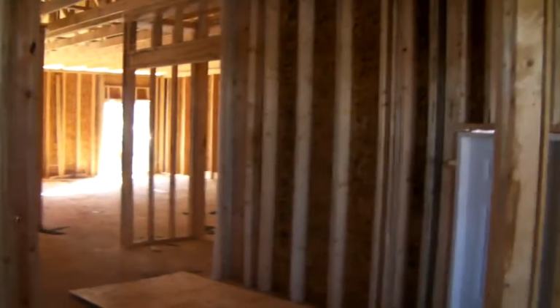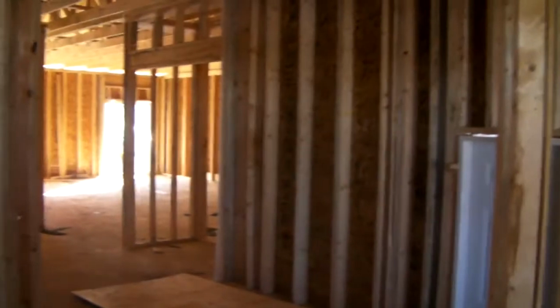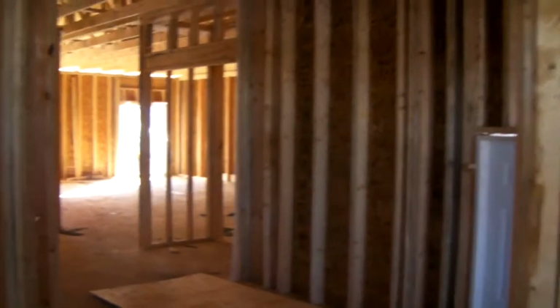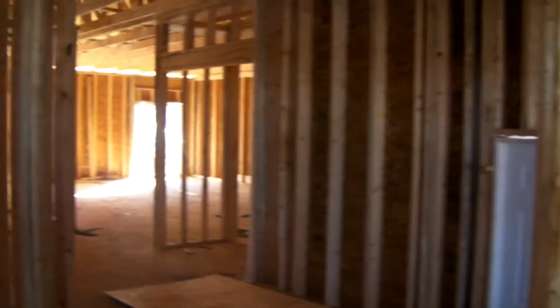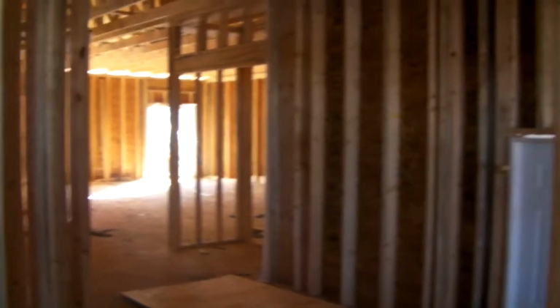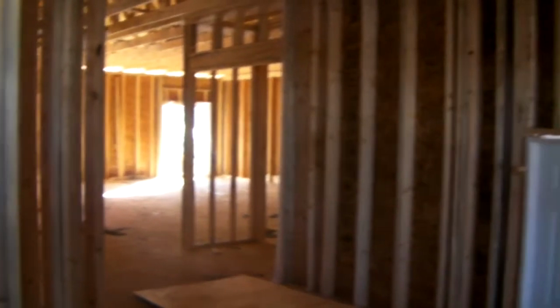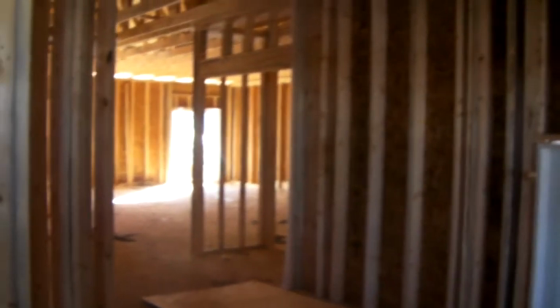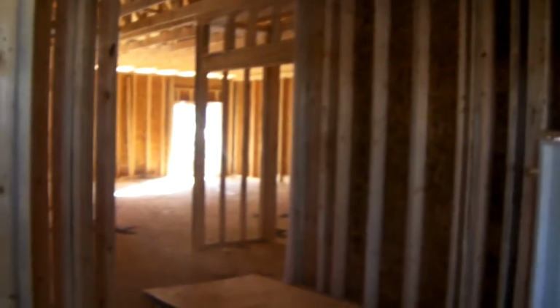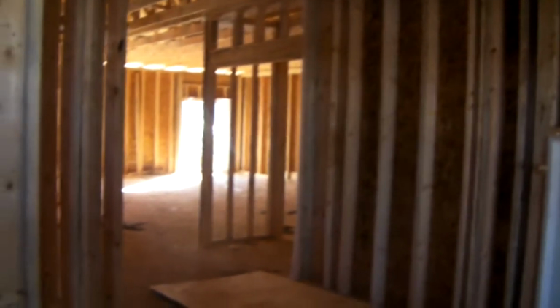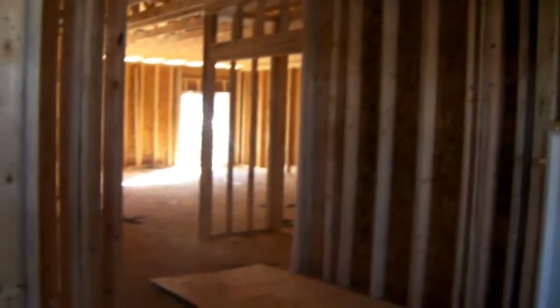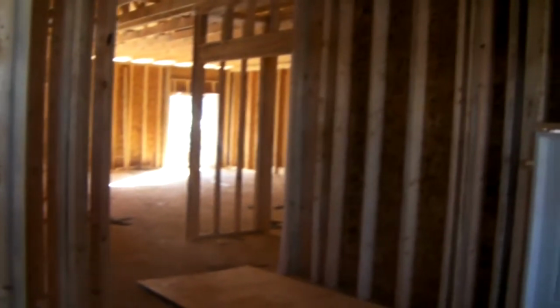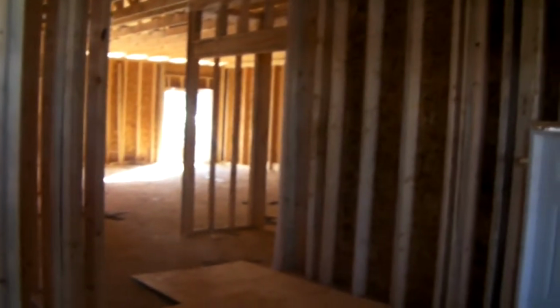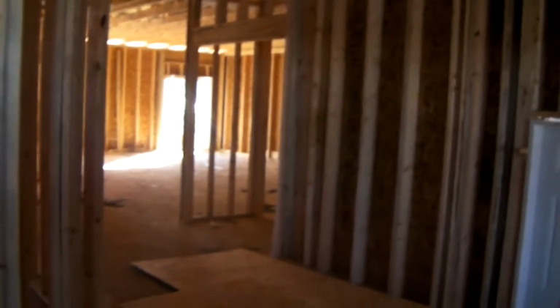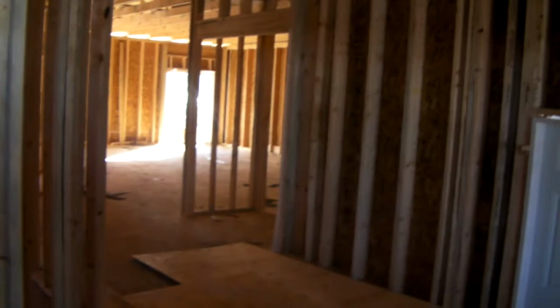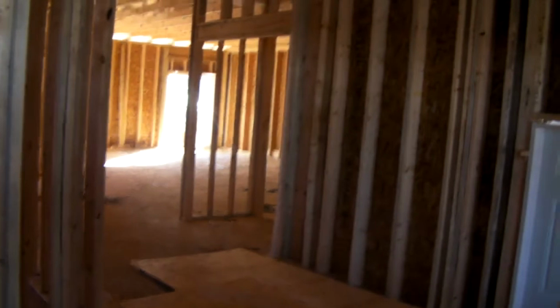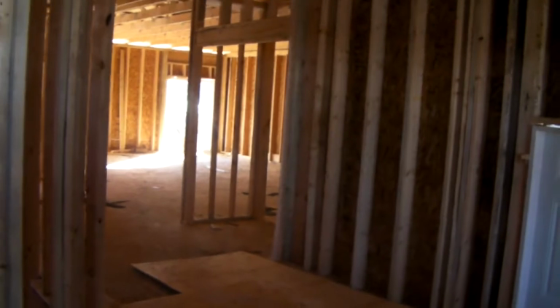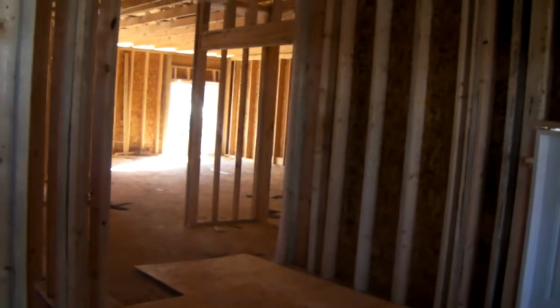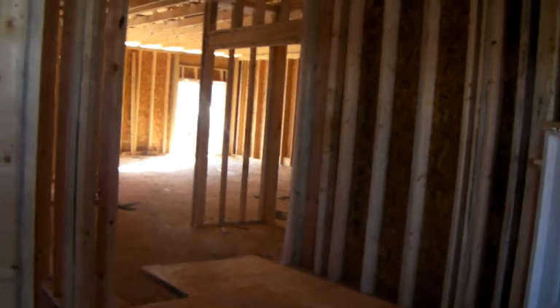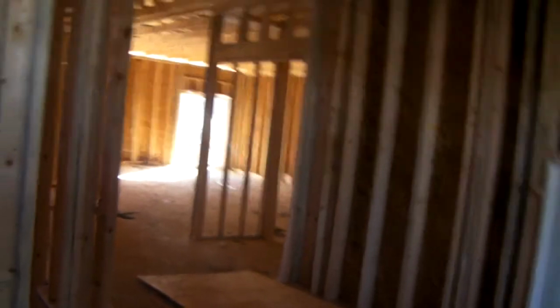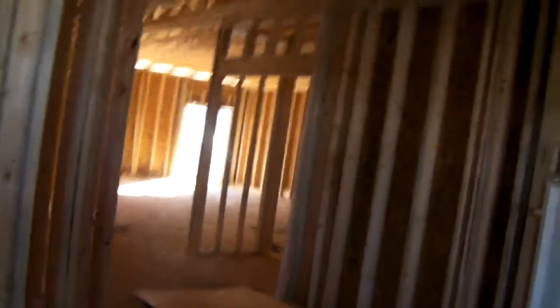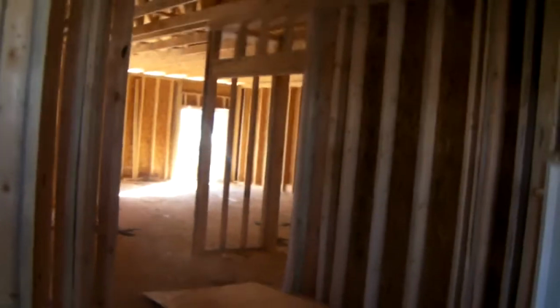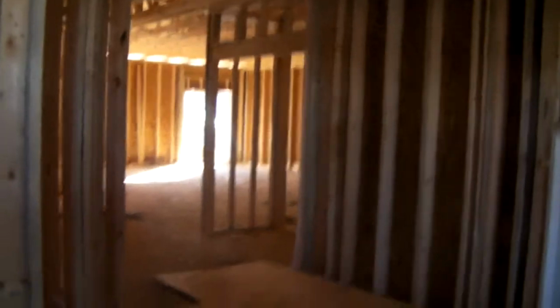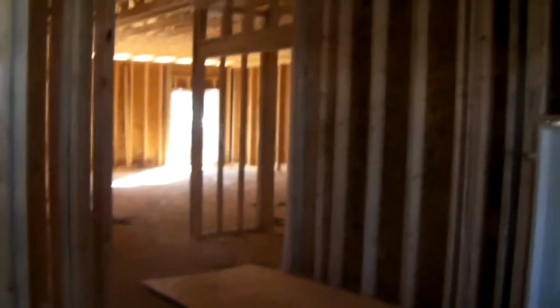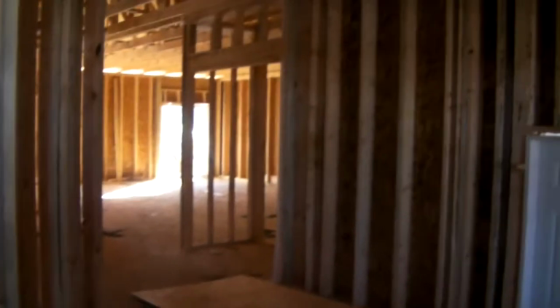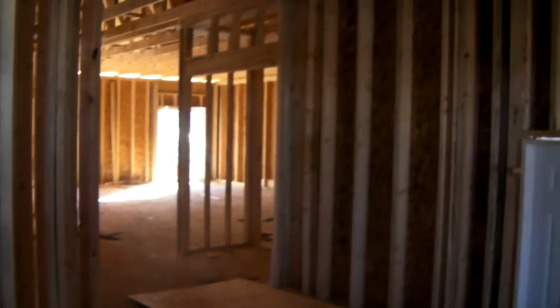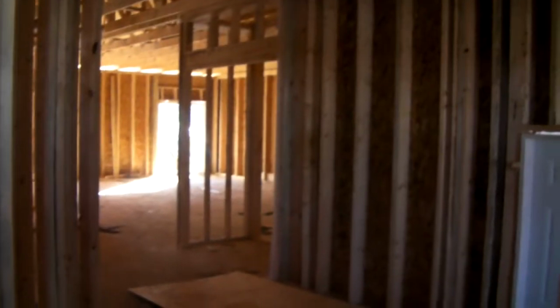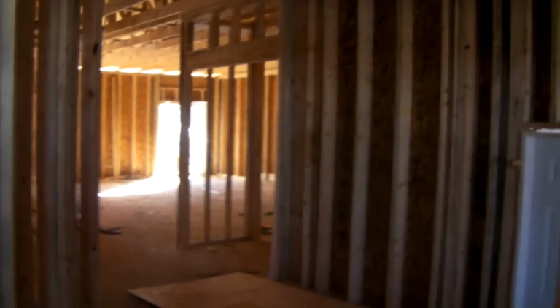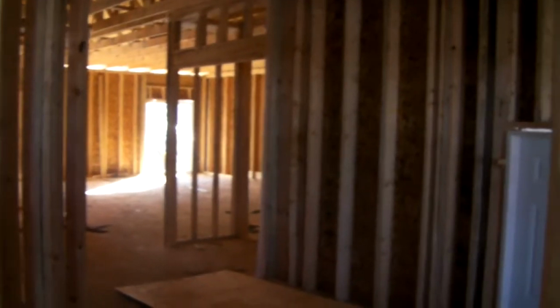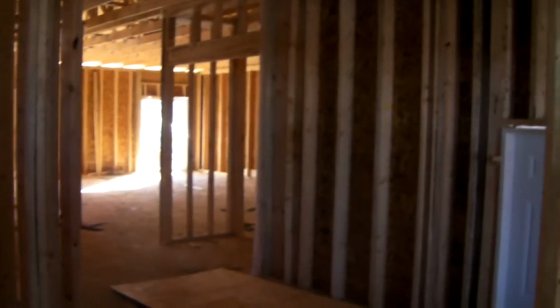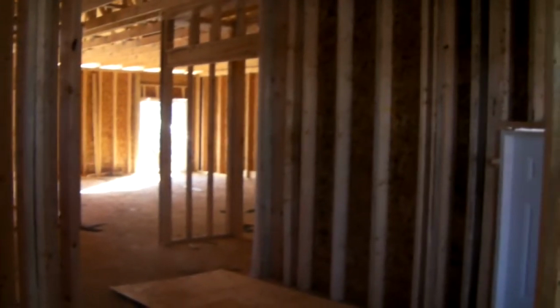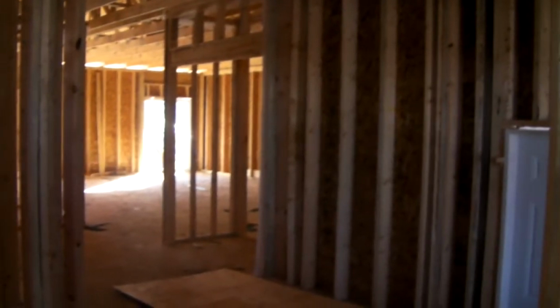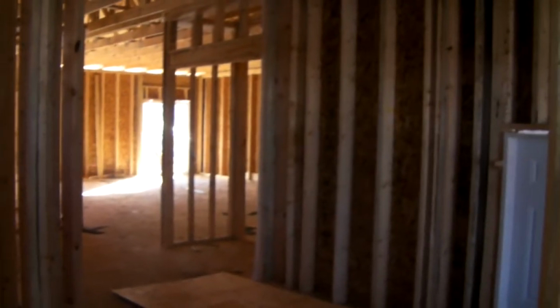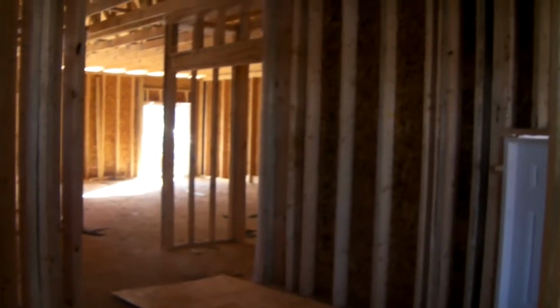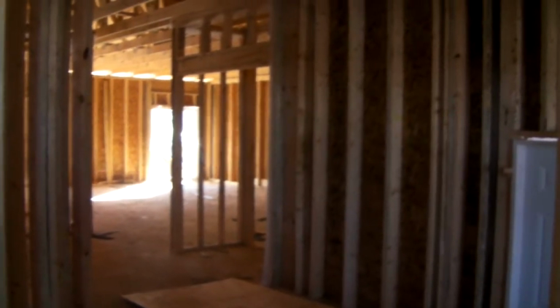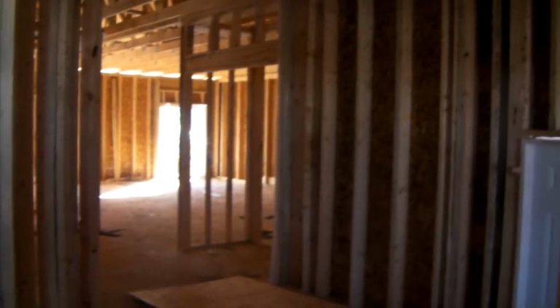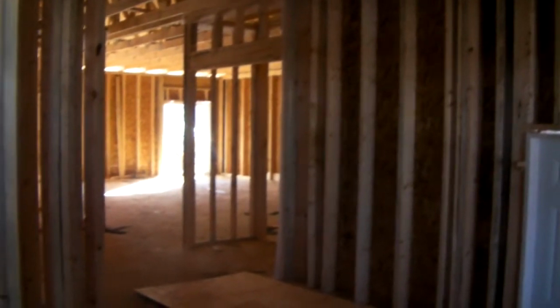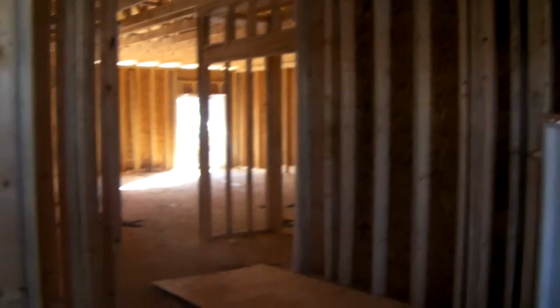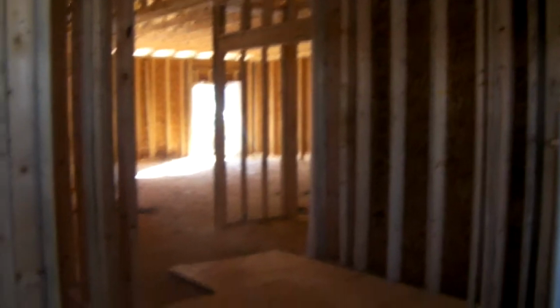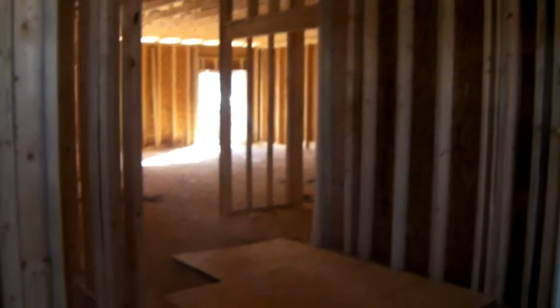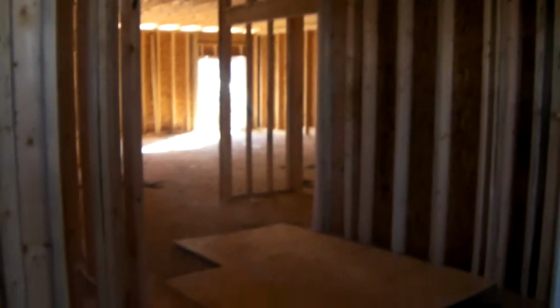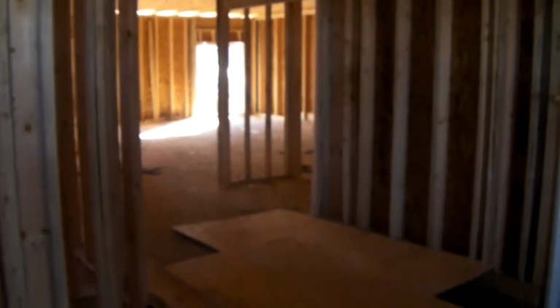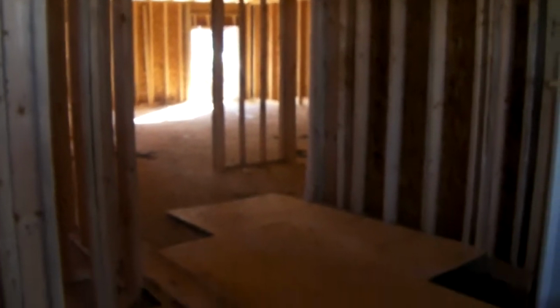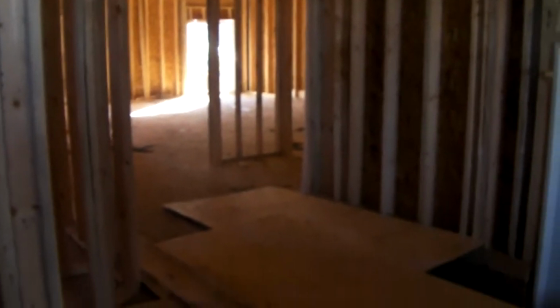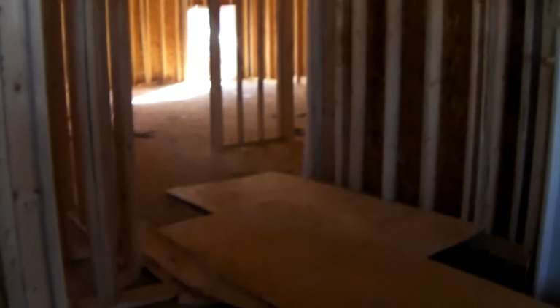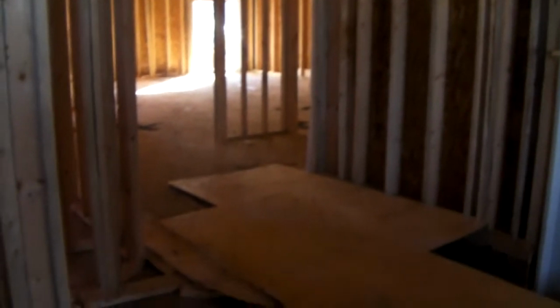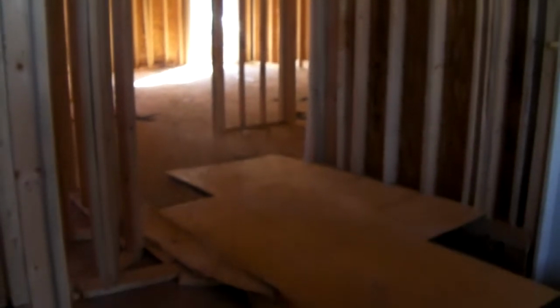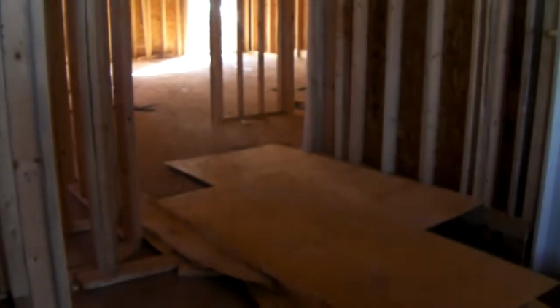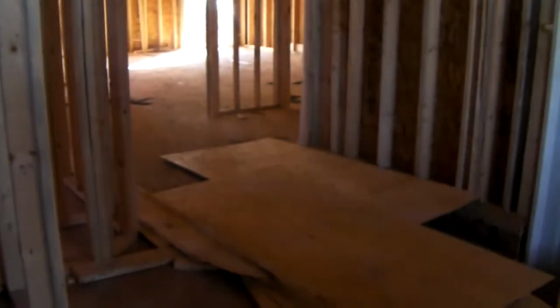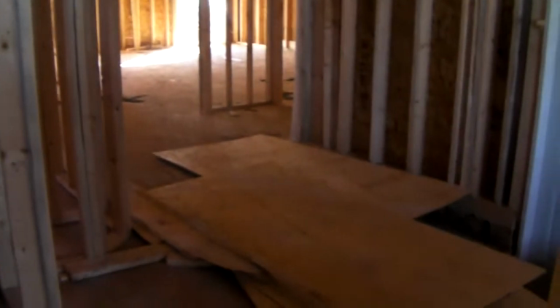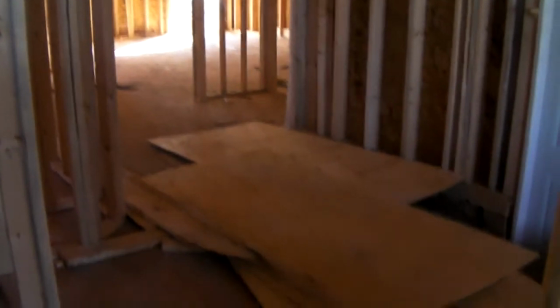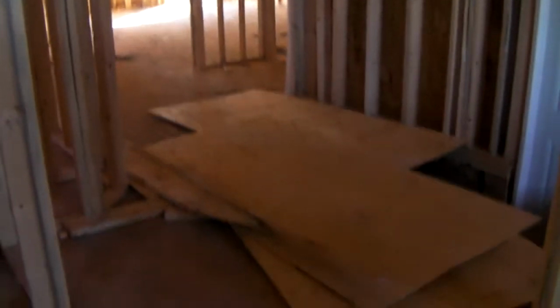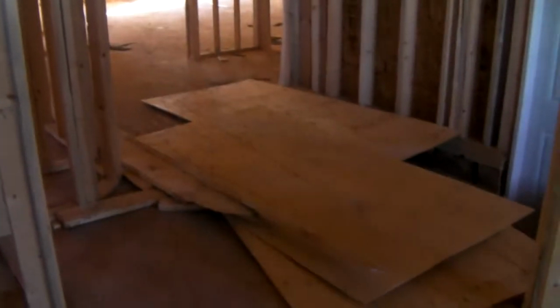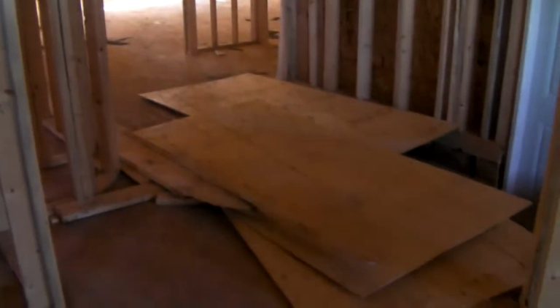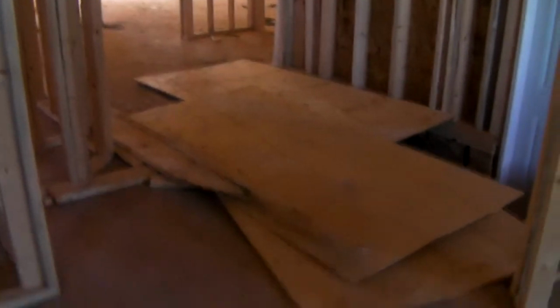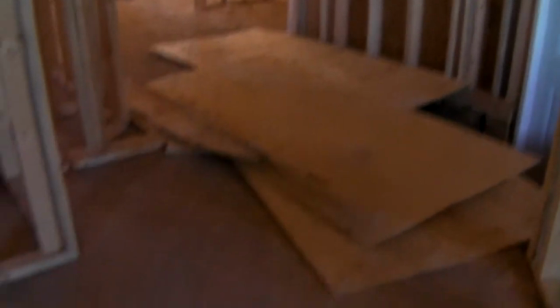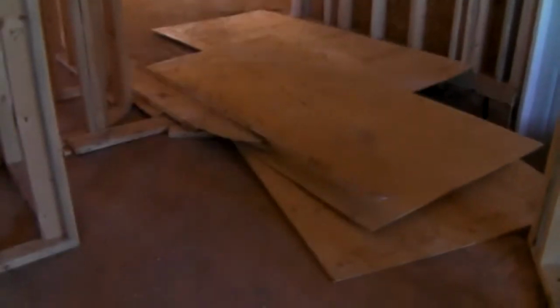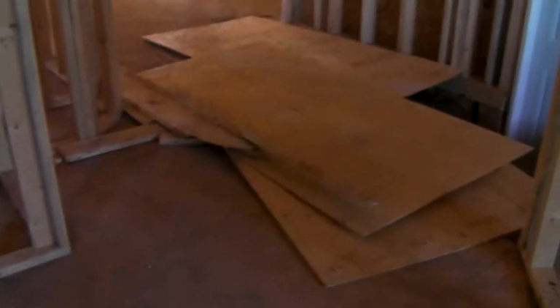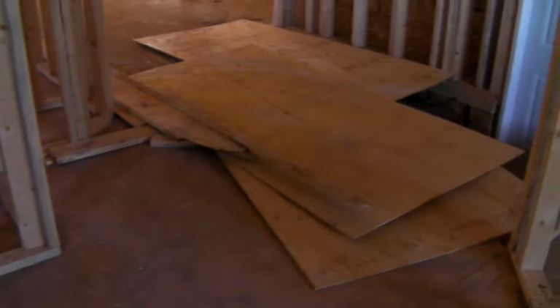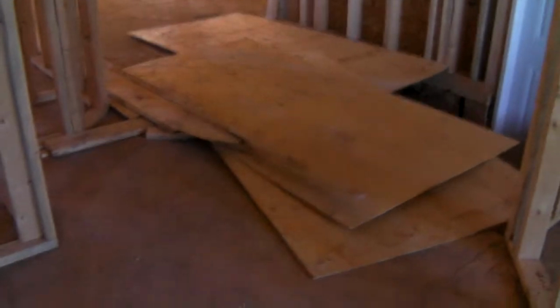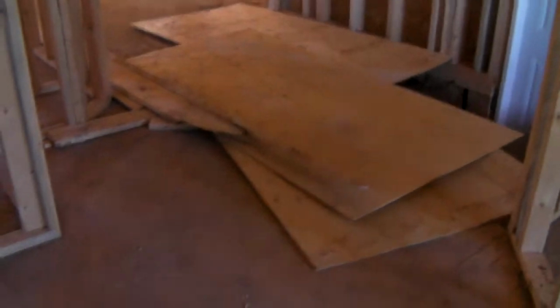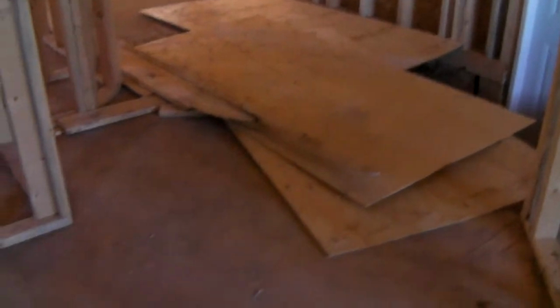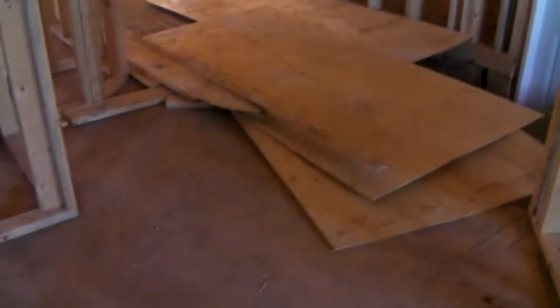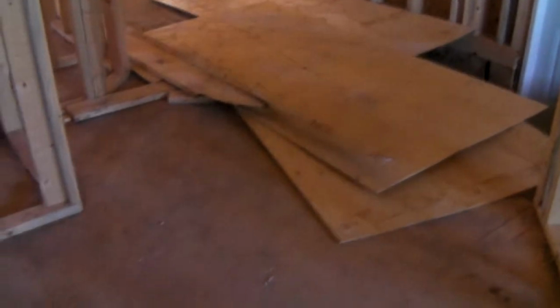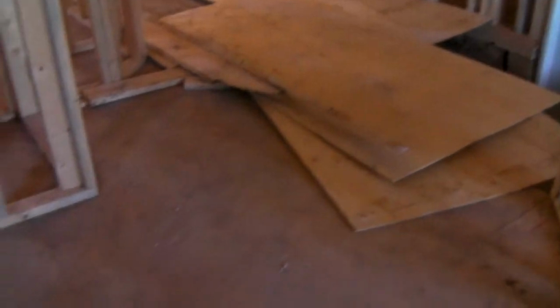Welcome to Markway Homes. This is our 1650 square foot Girard model. It is sold, but we wanted to show it to you.